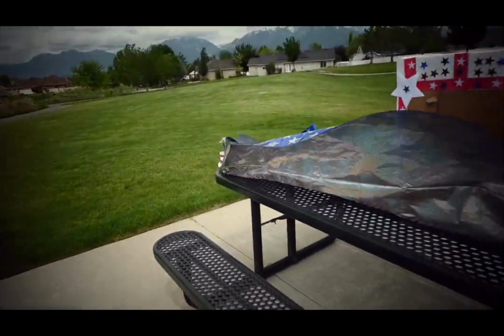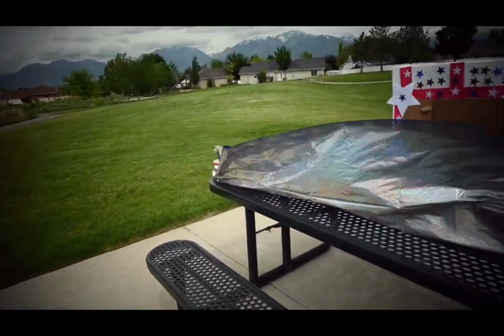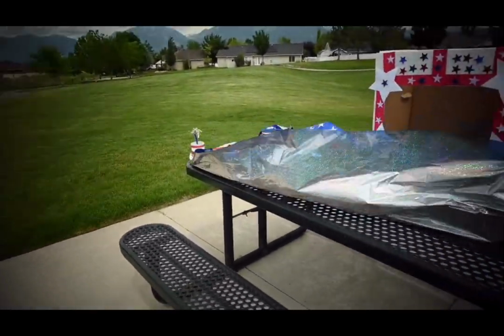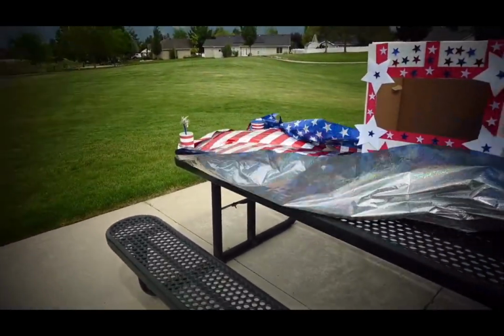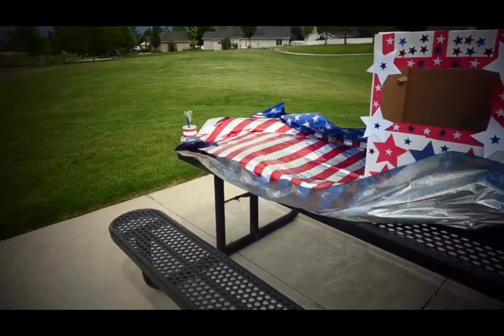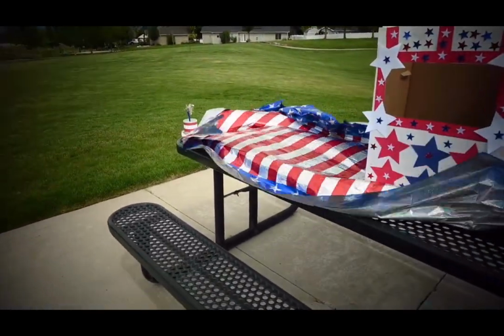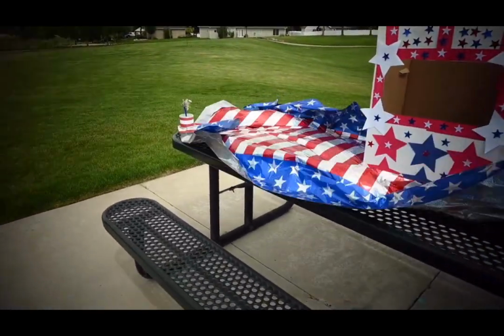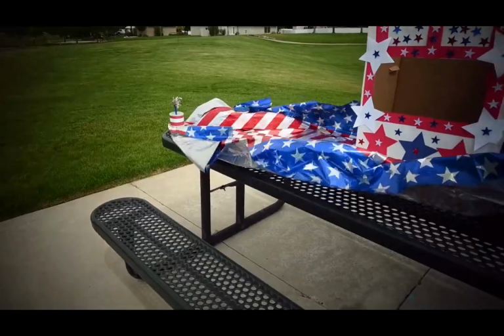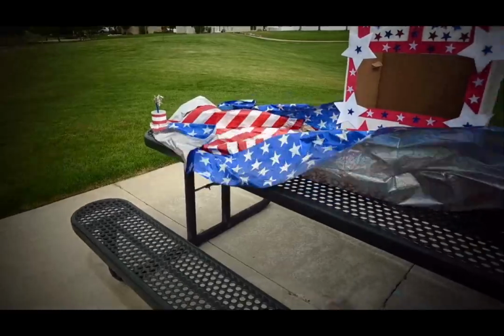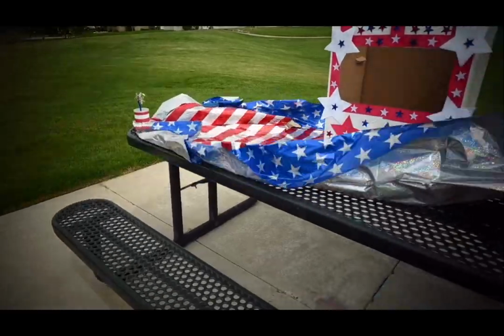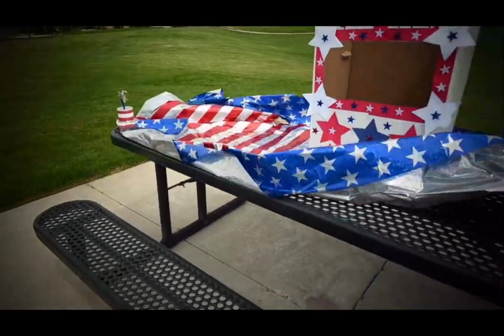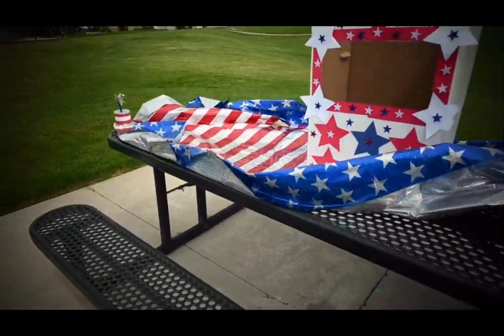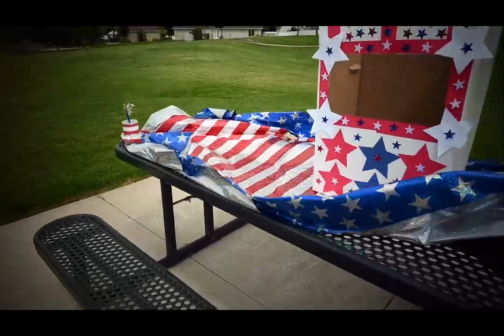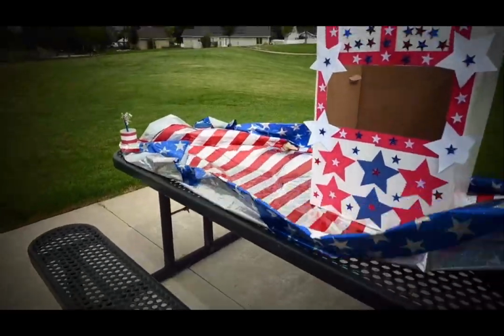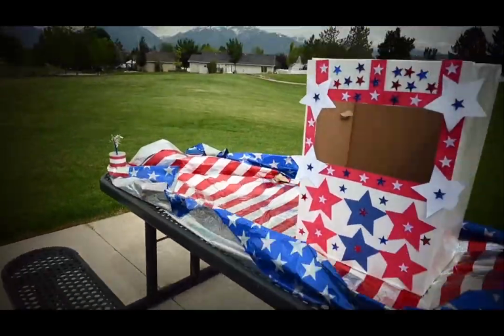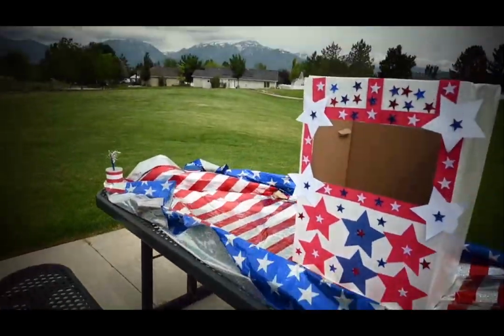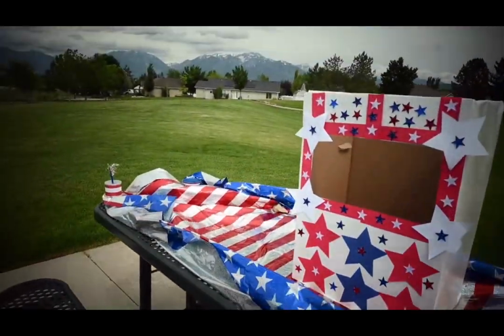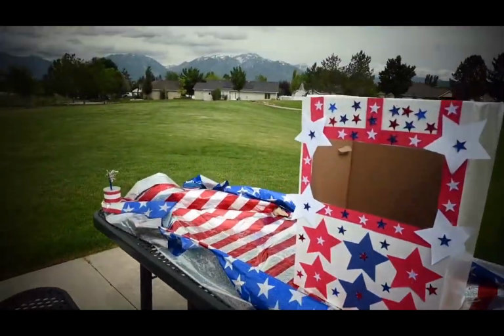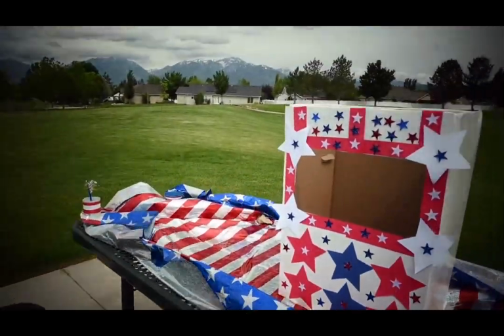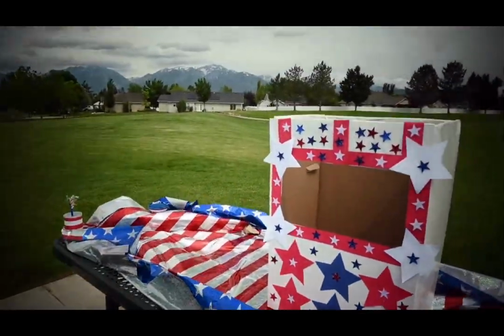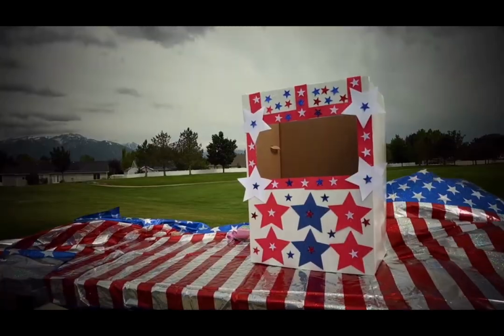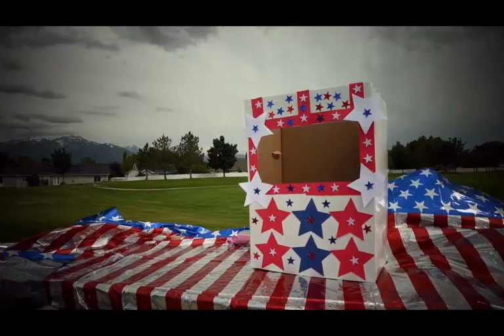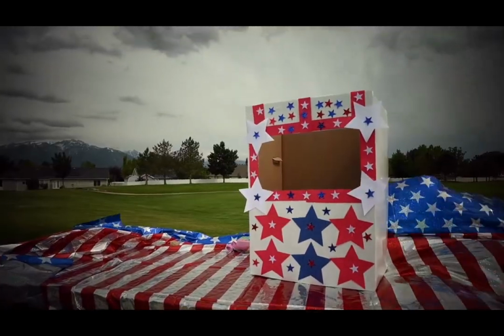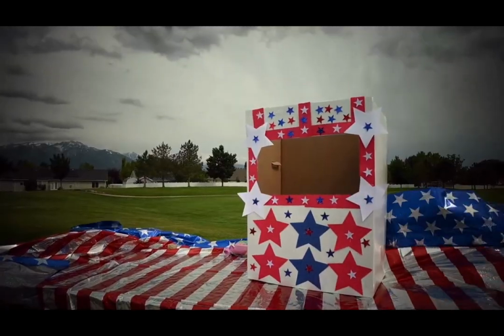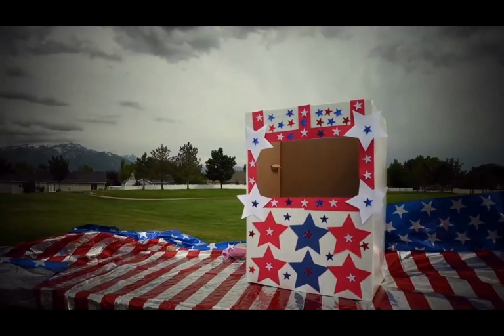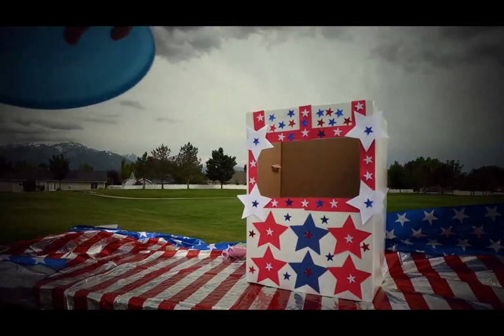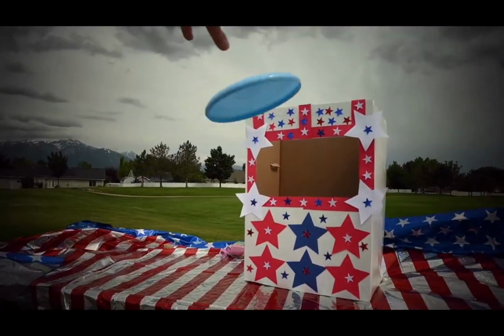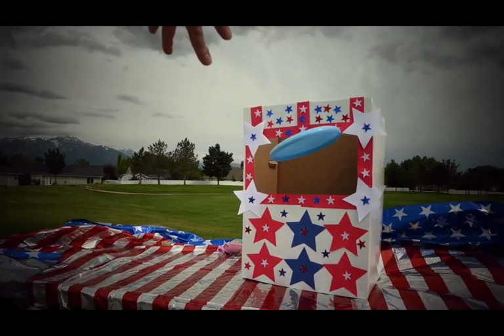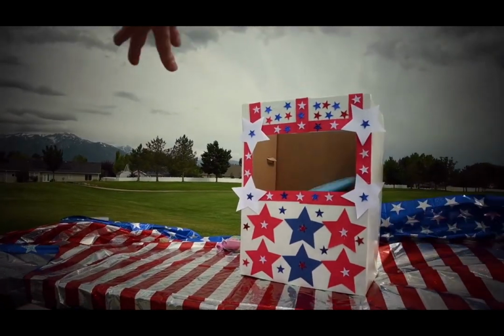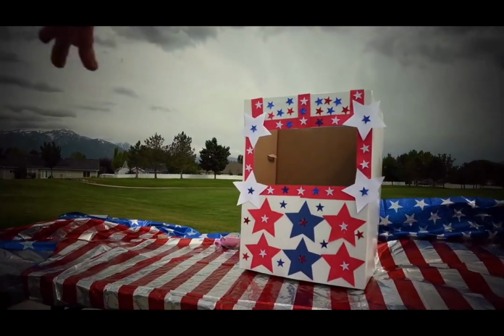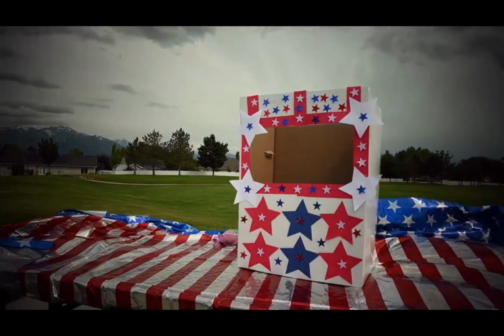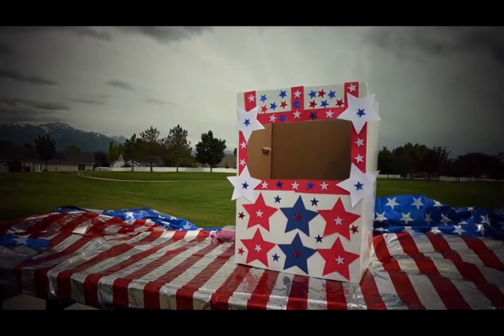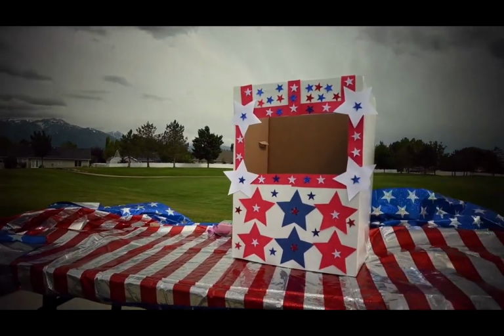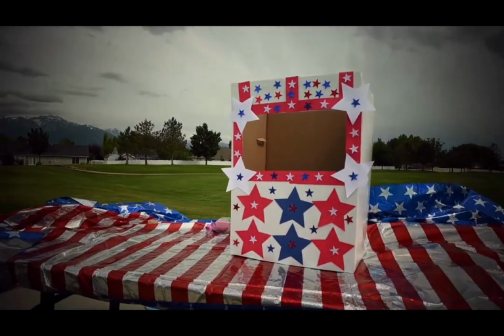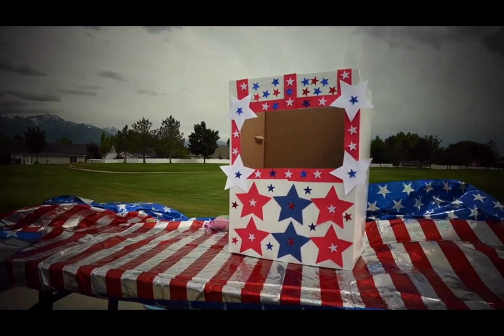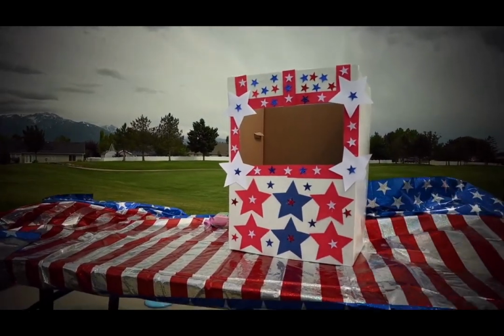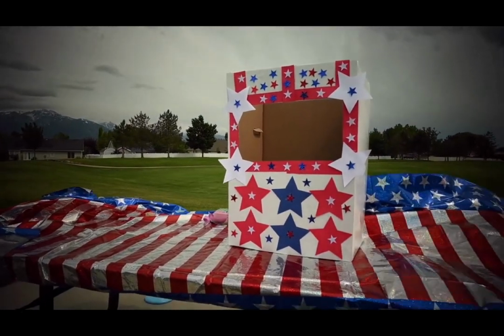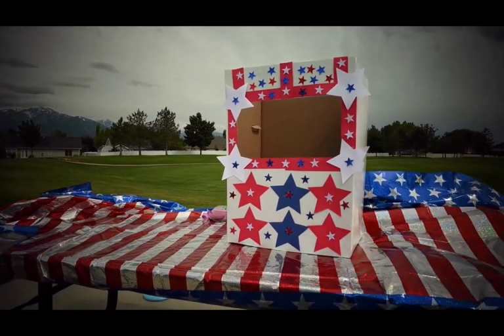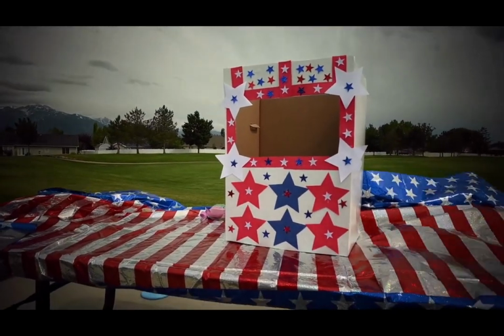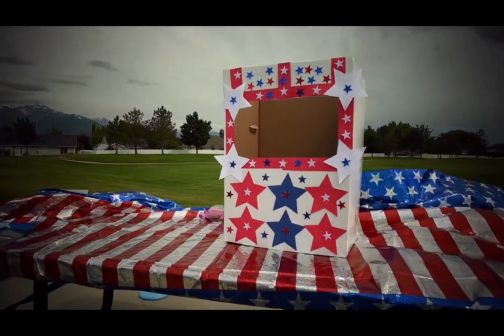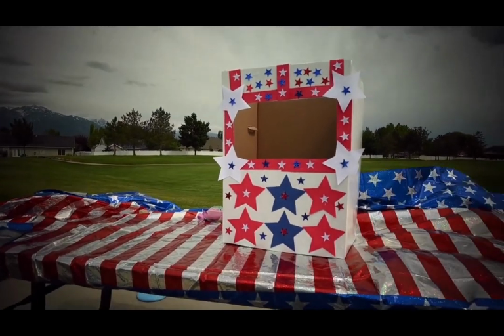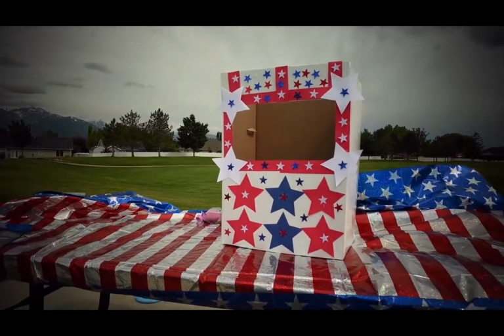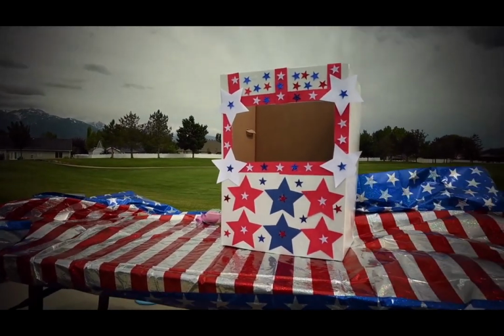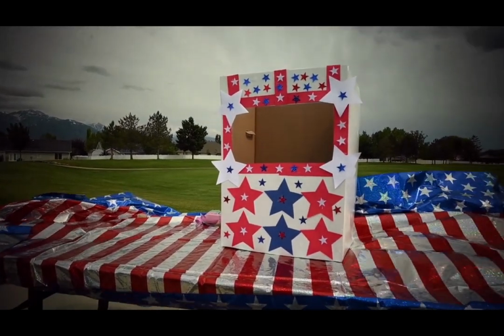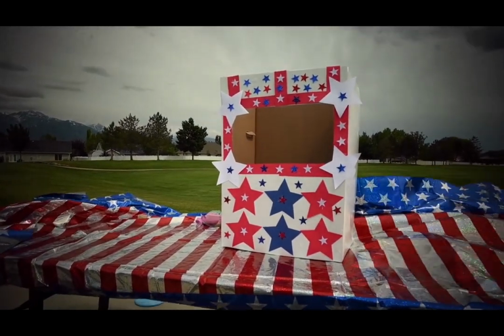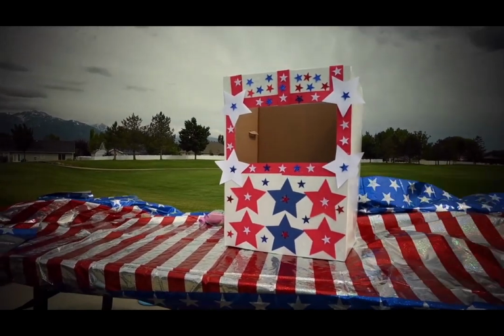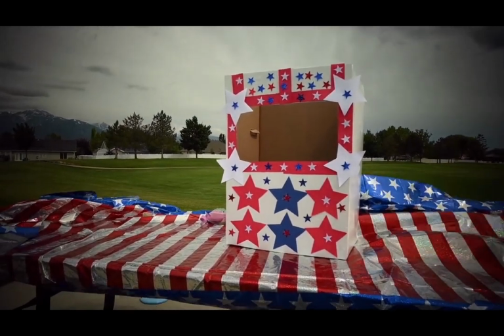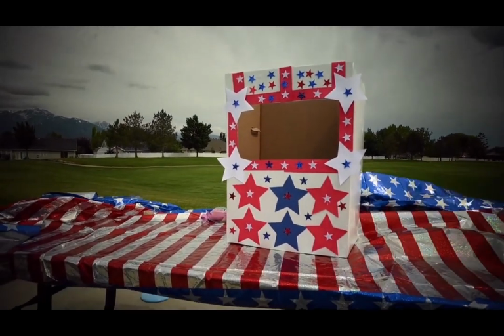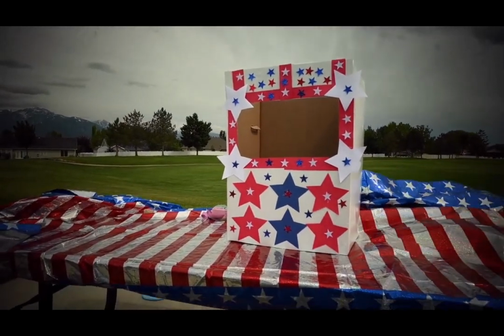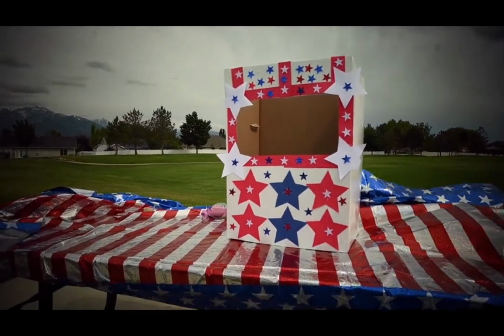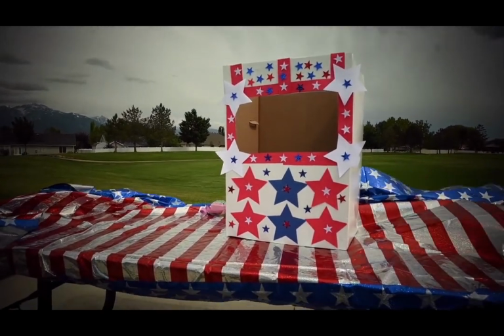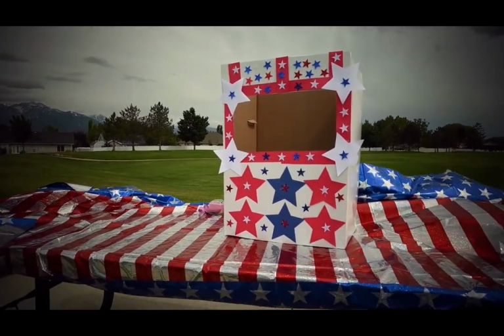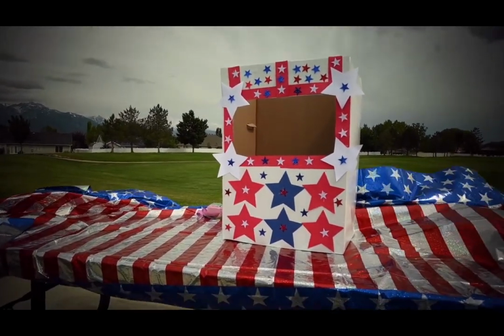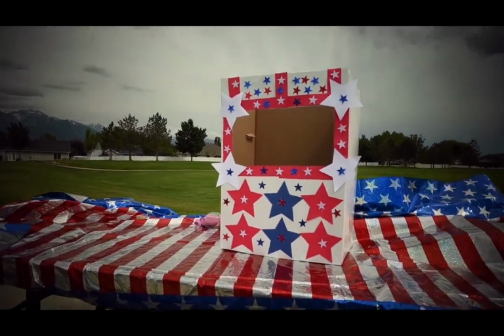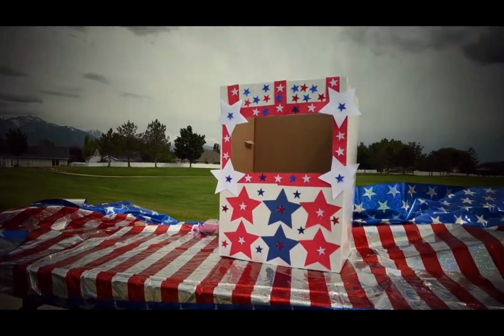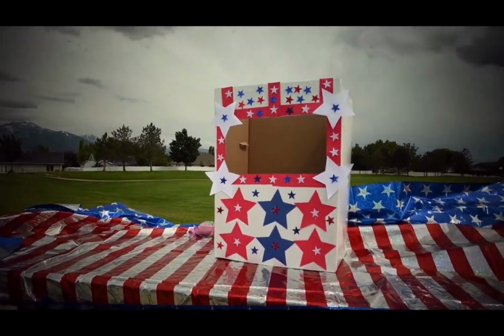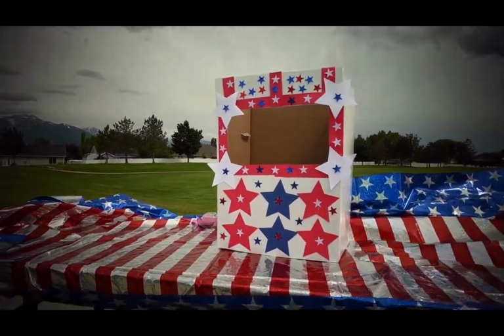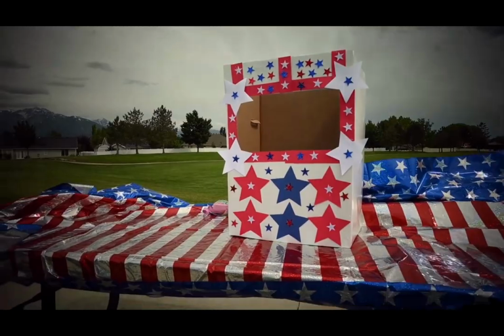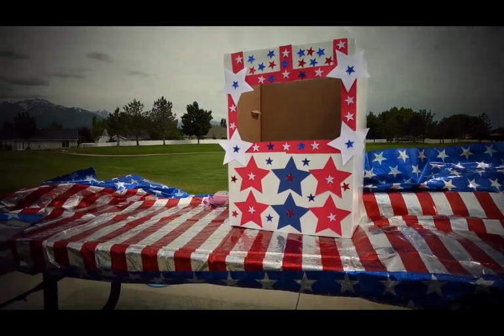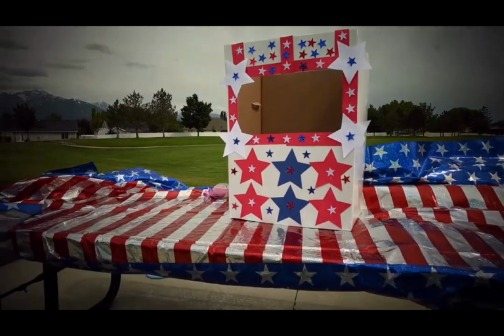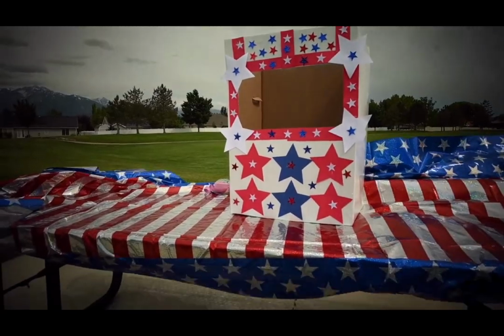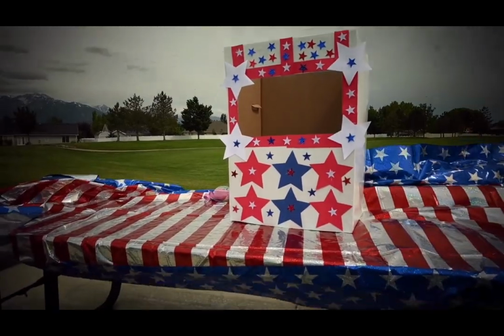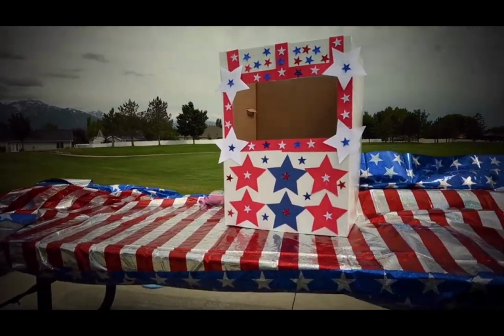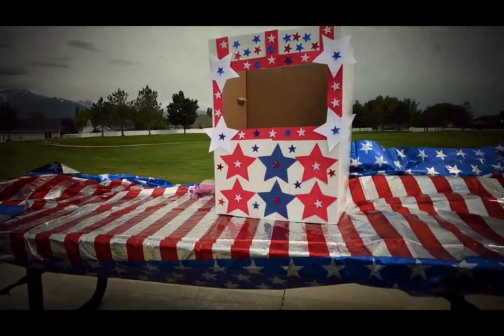Go ahead and decorate that box, and then try to see how many Frisbees you can get inside the box. It's a super fun game.